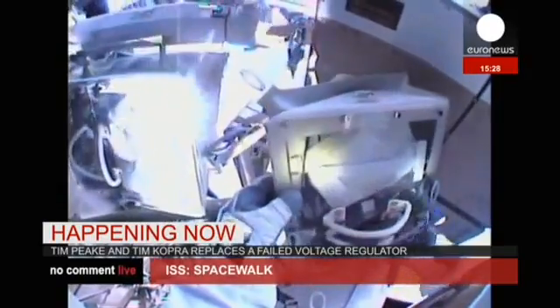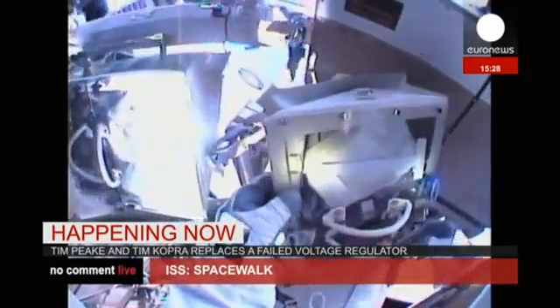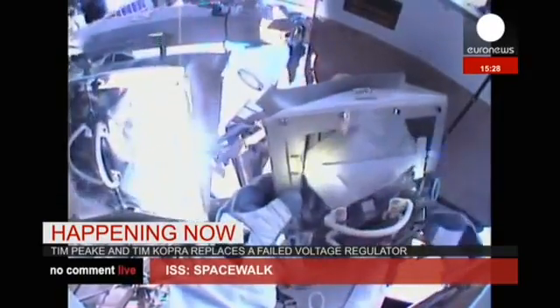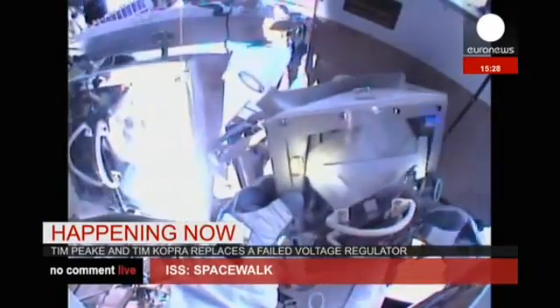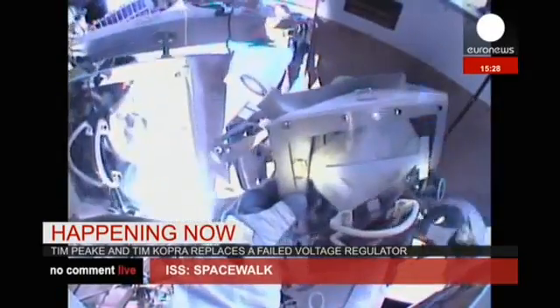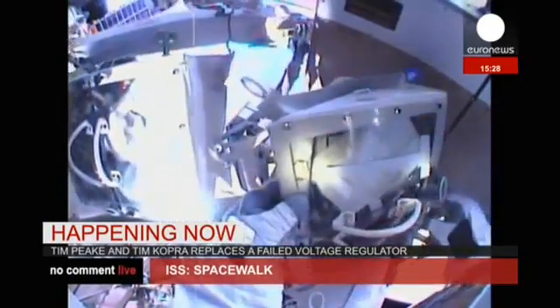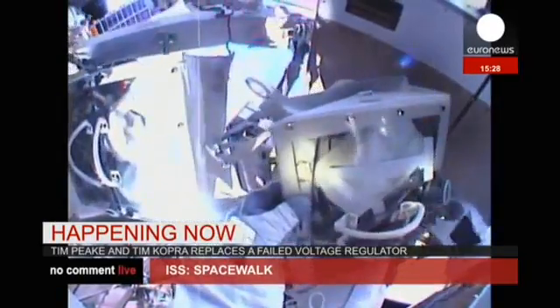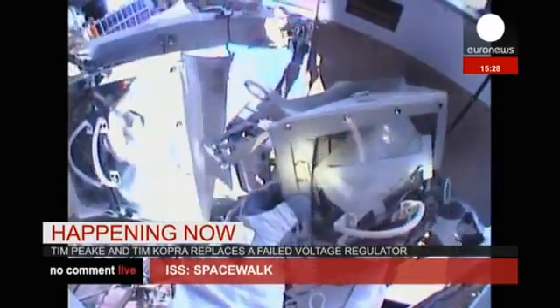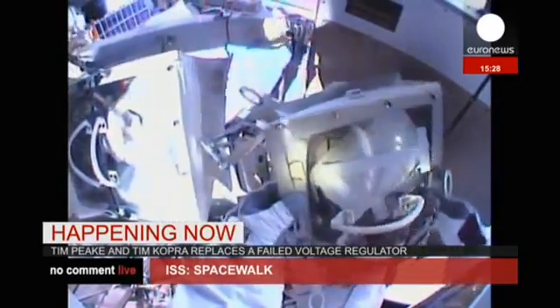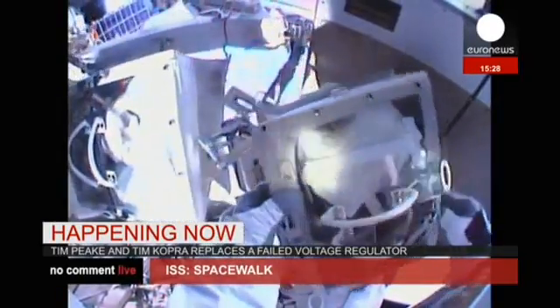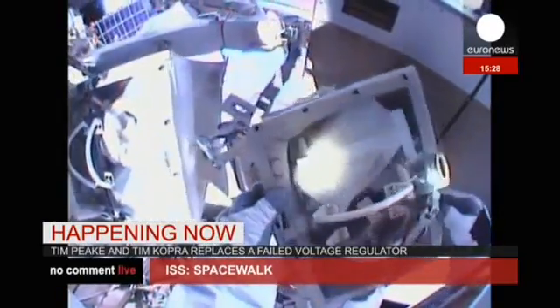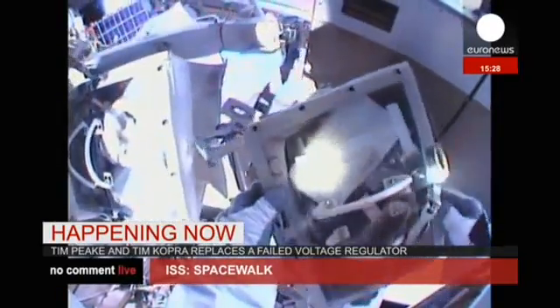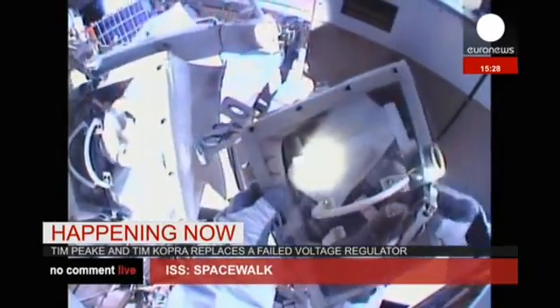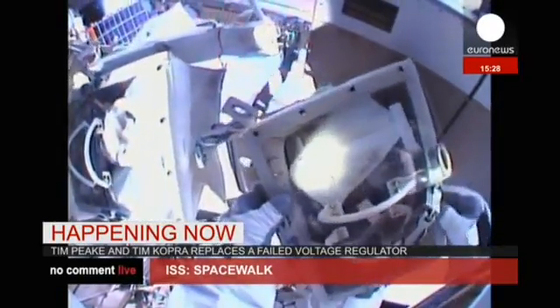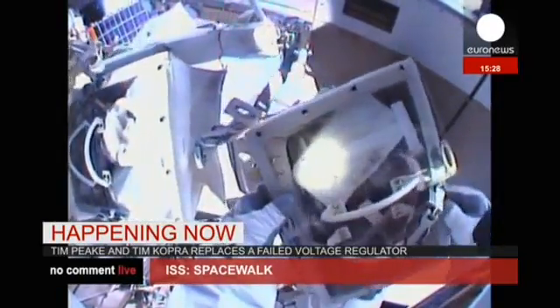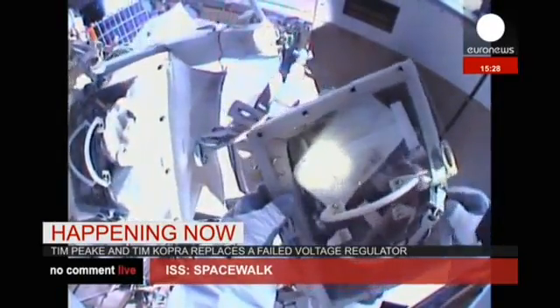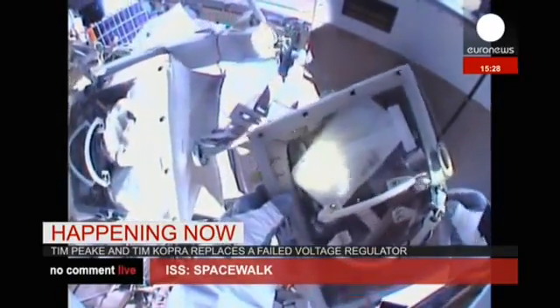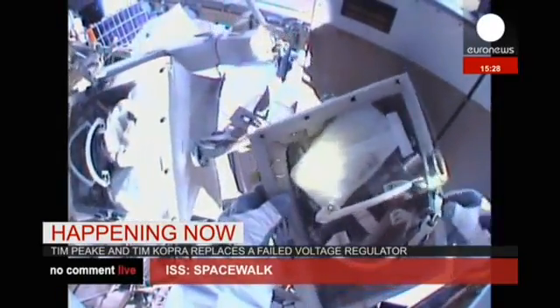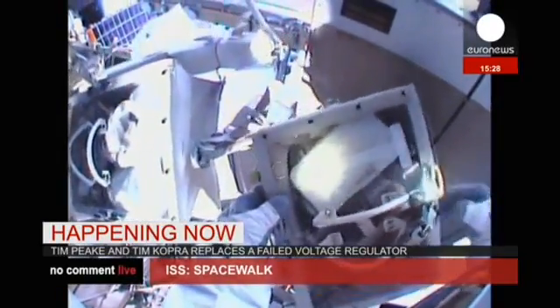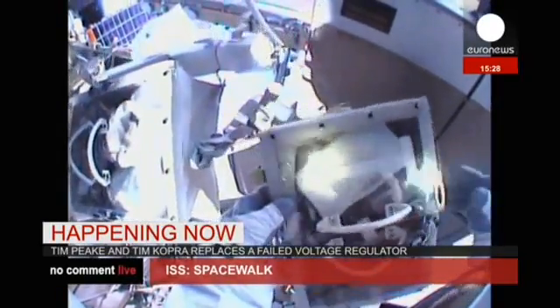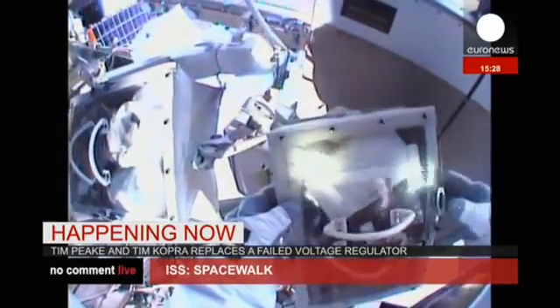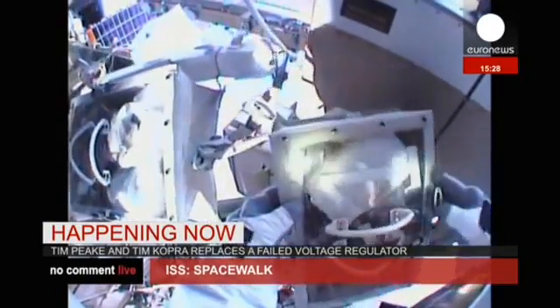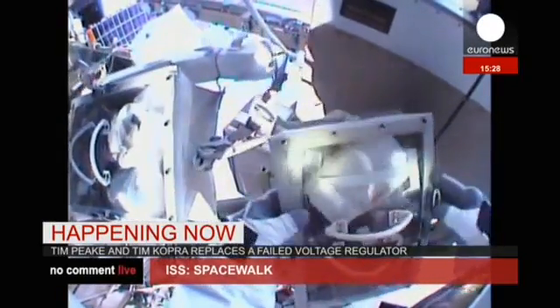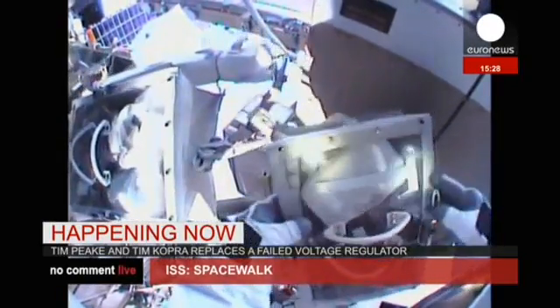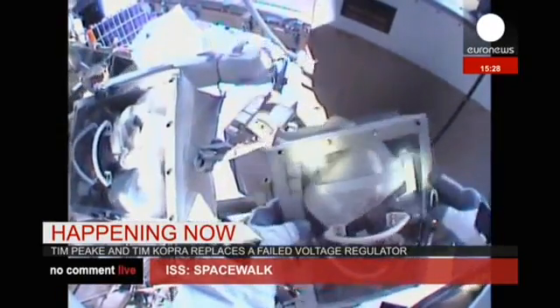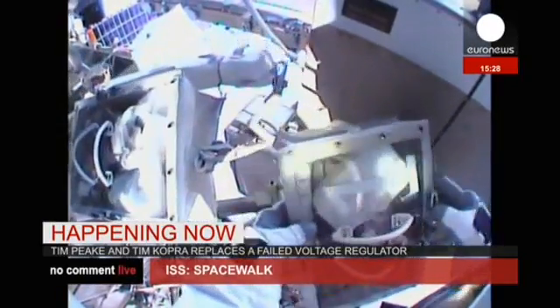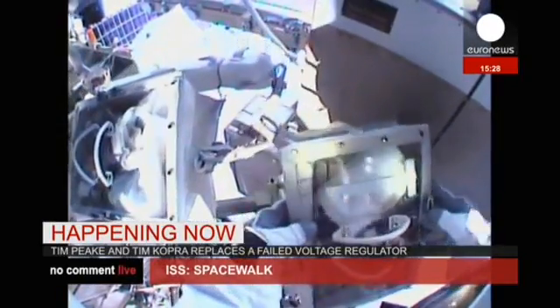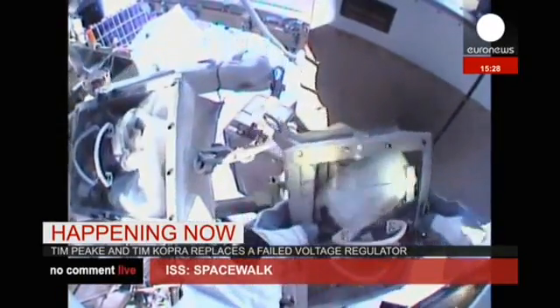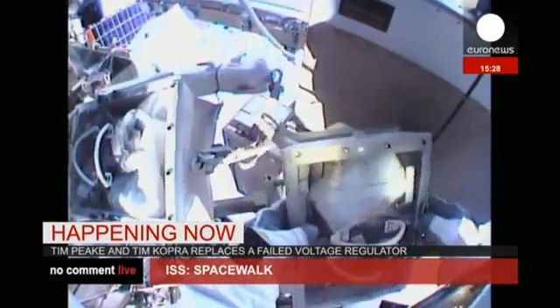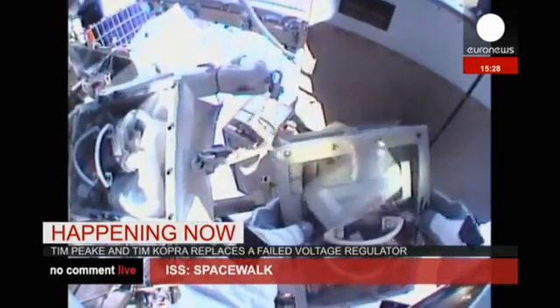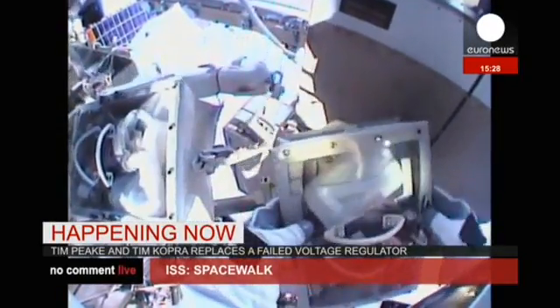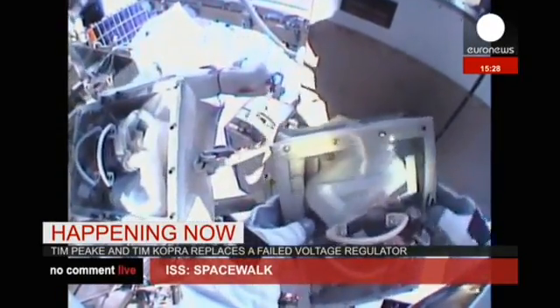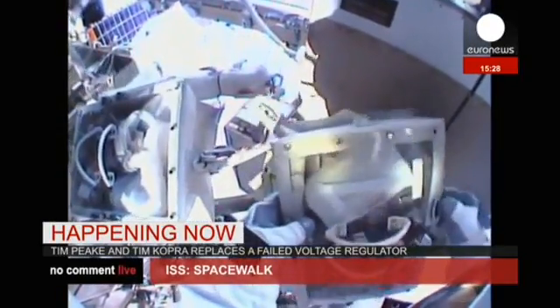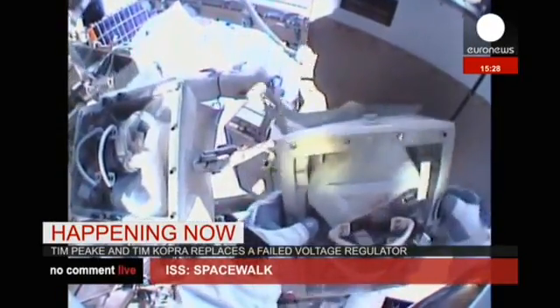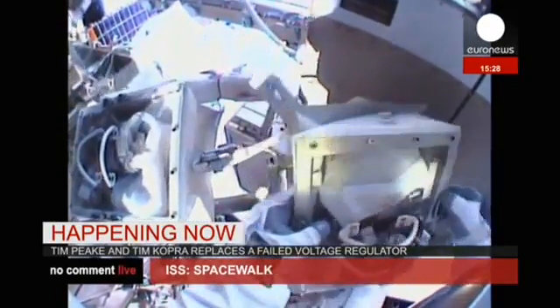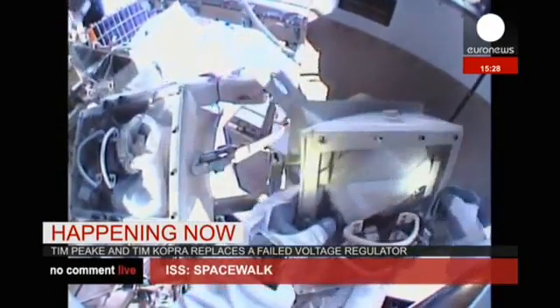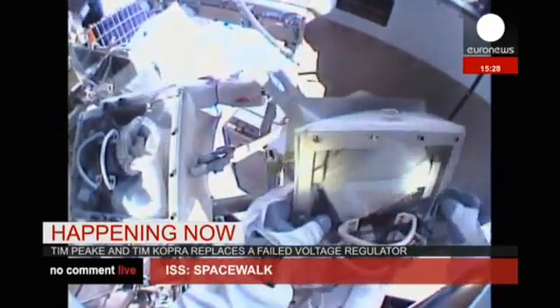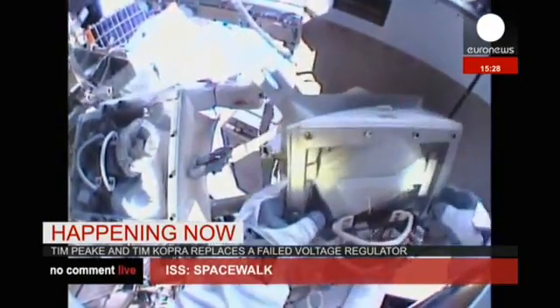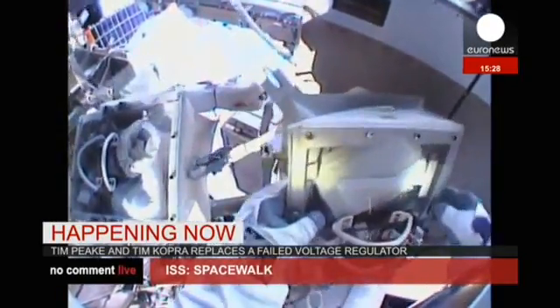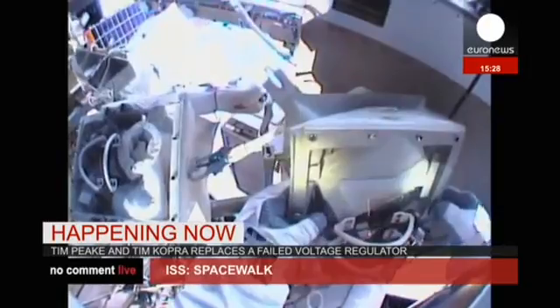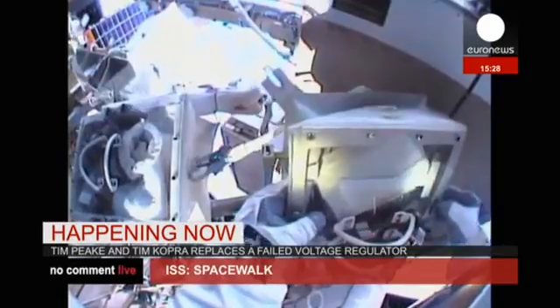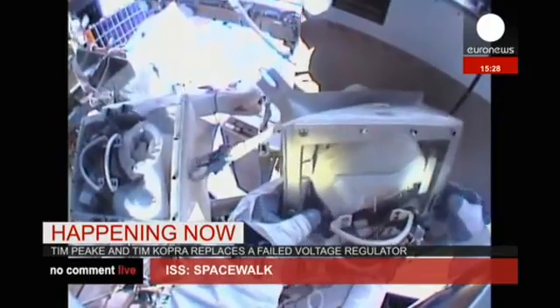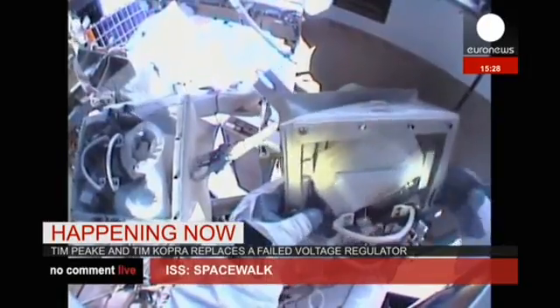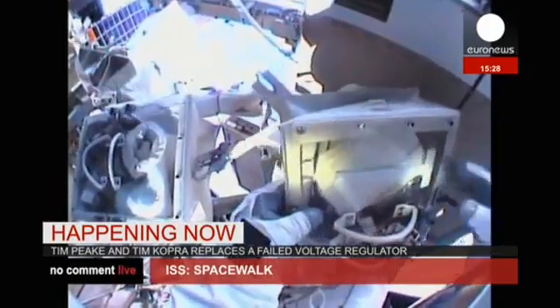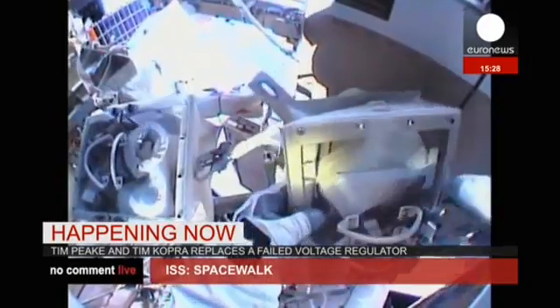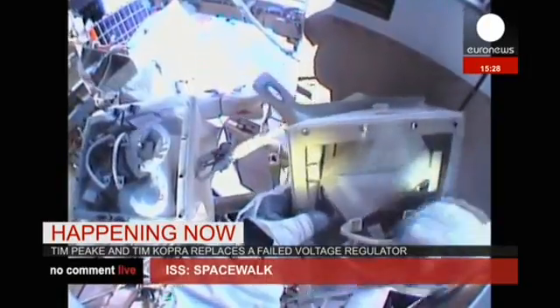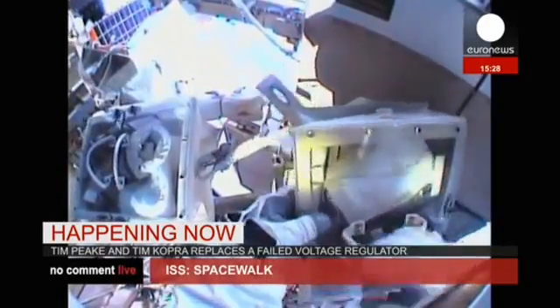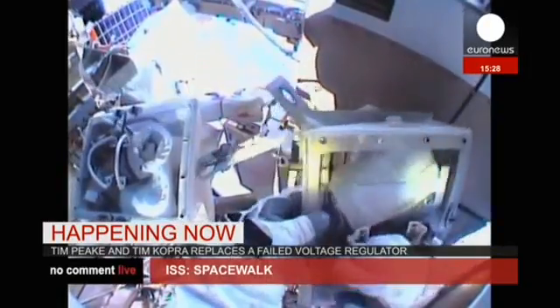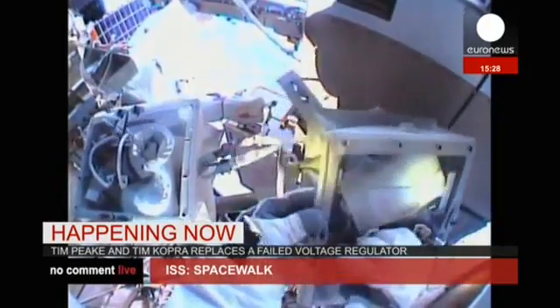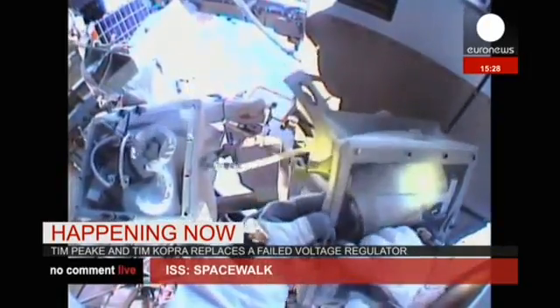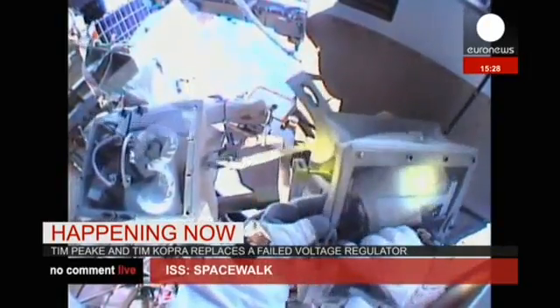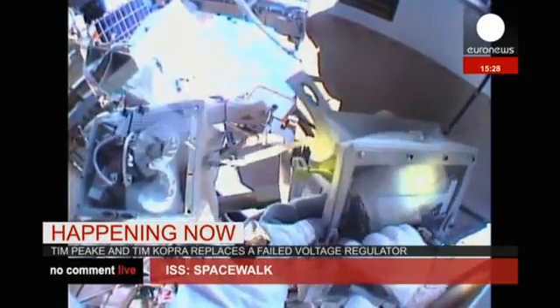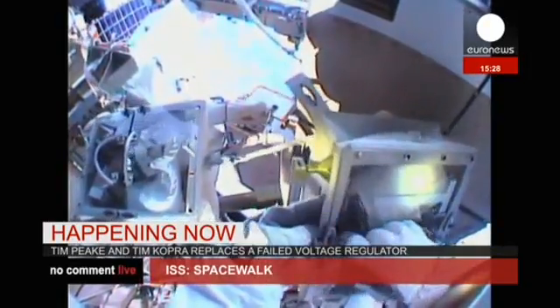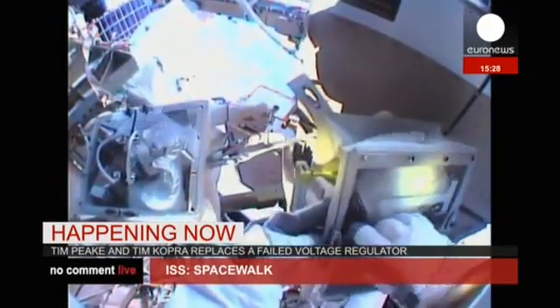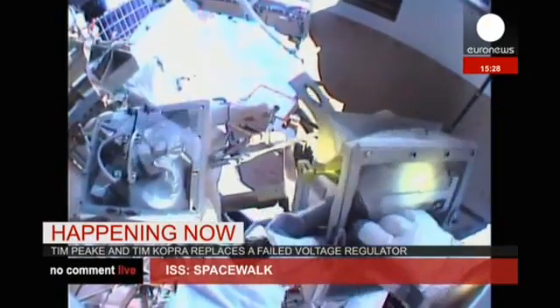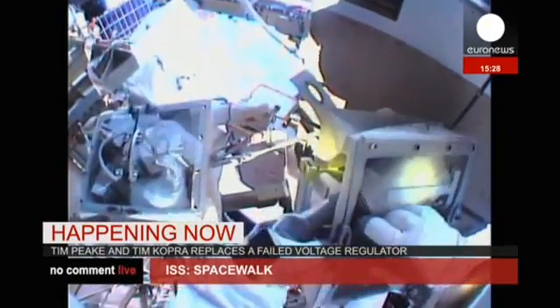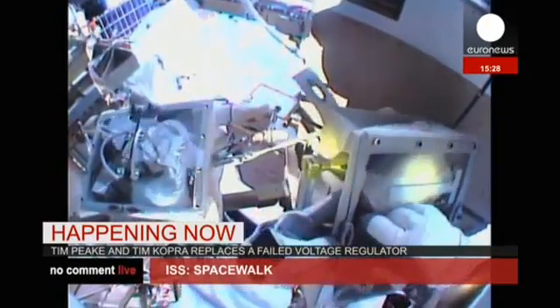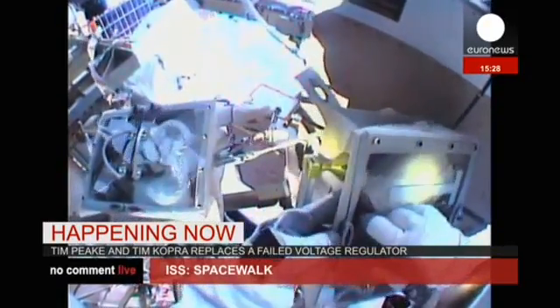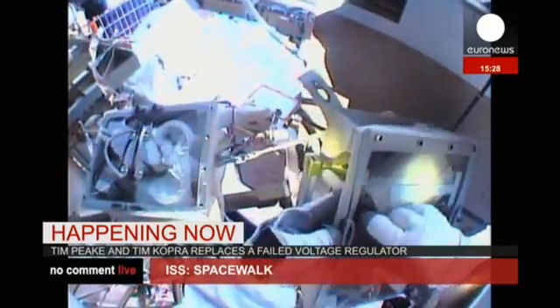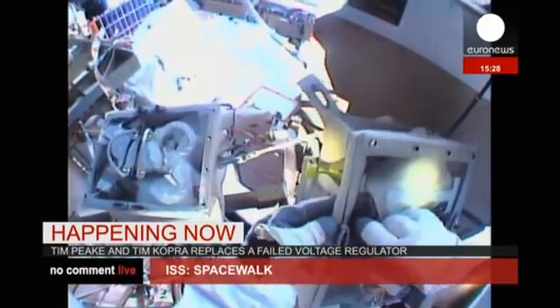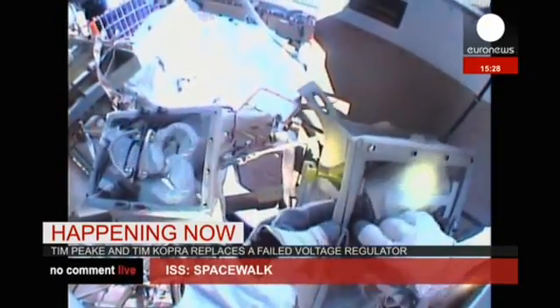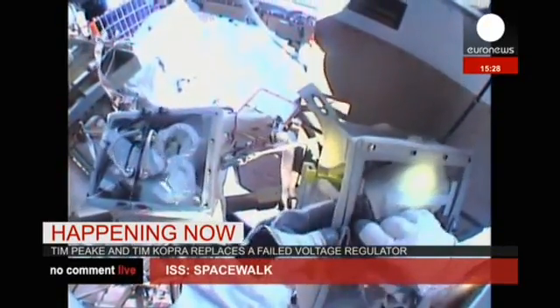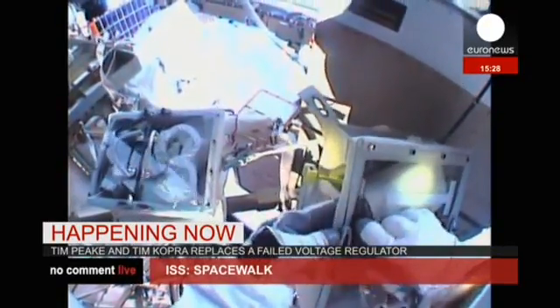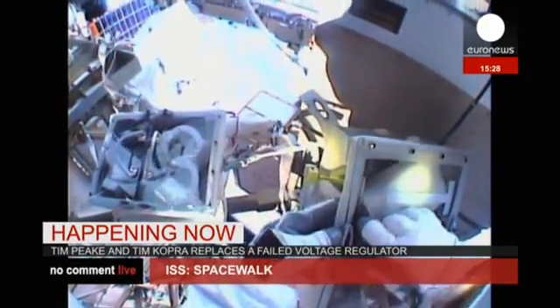So far so good with the work being conducted by Cobra and Peake at the far starboard end of the truss of the International Space Station.